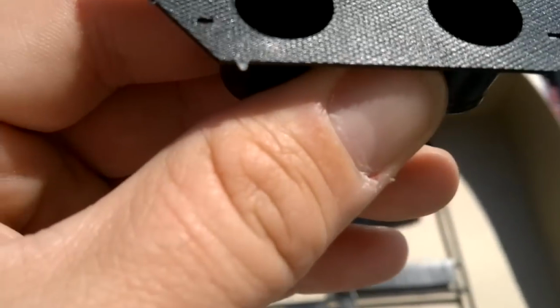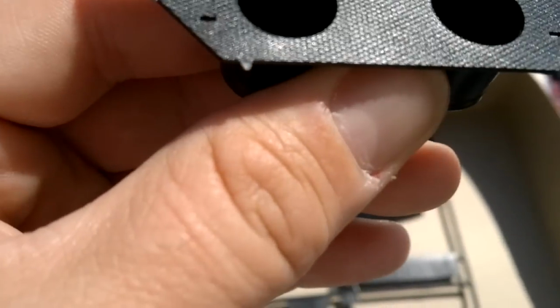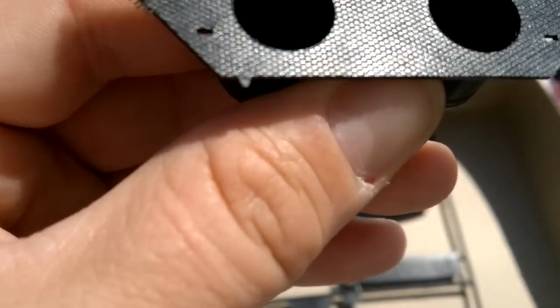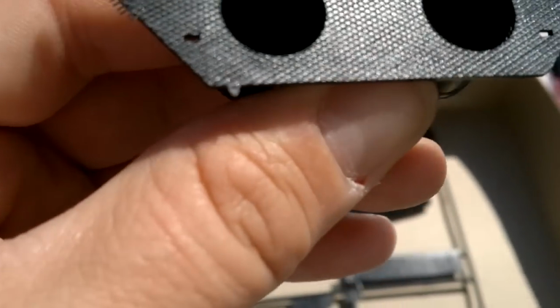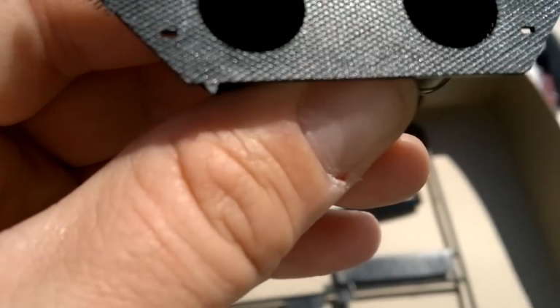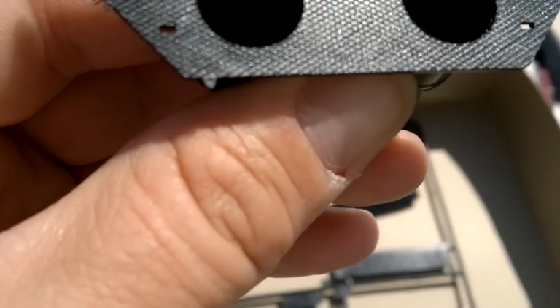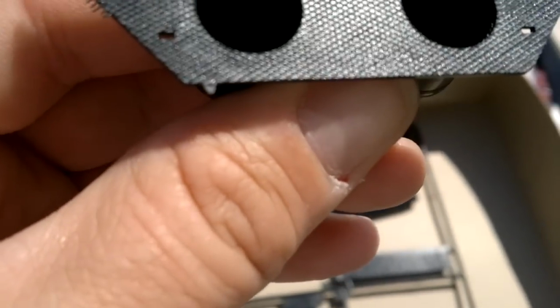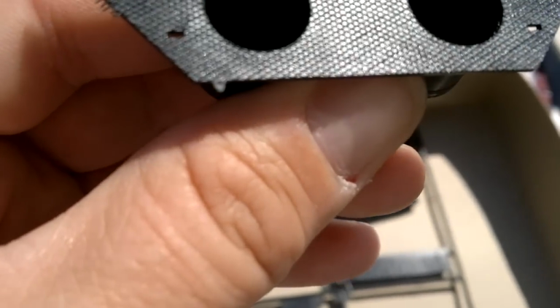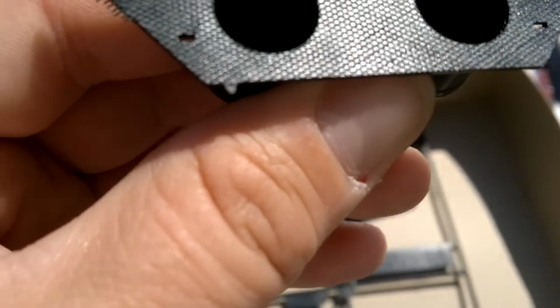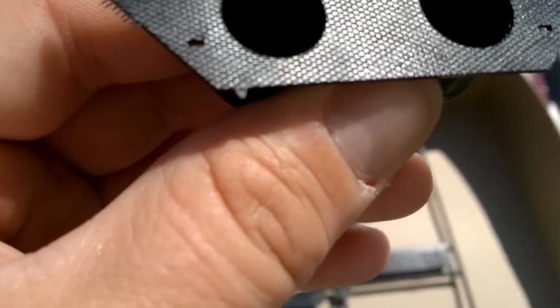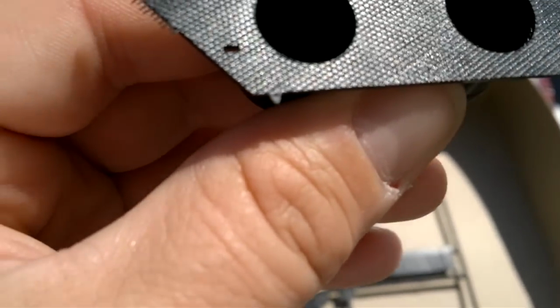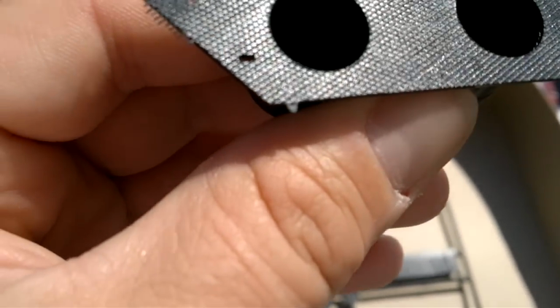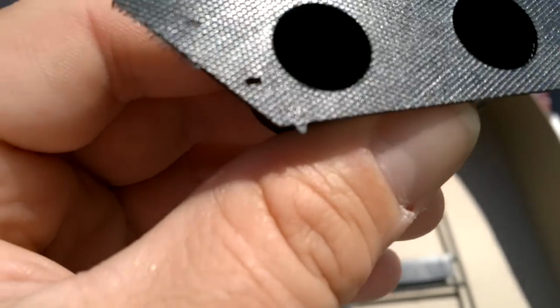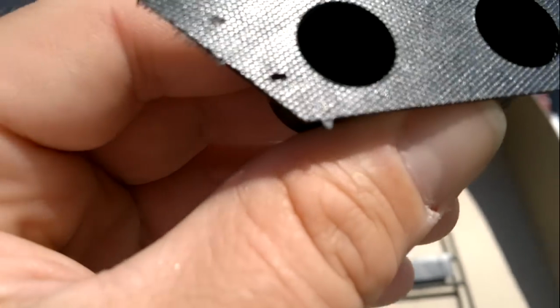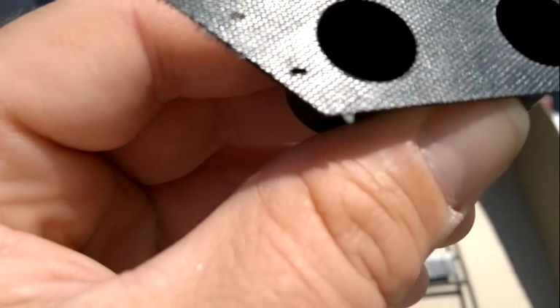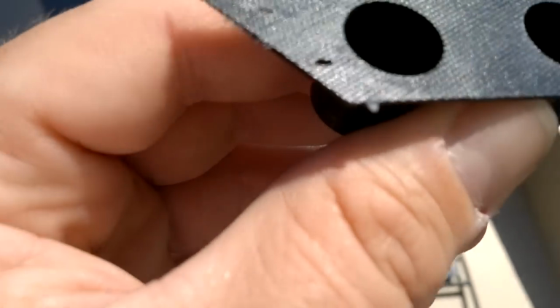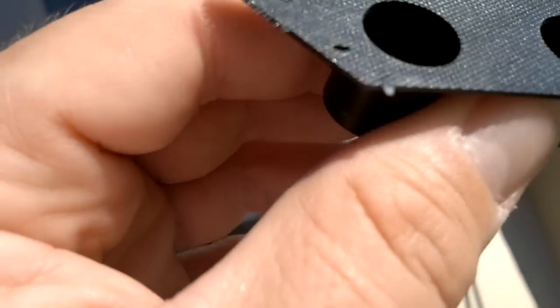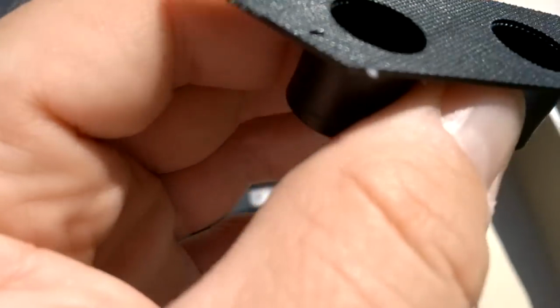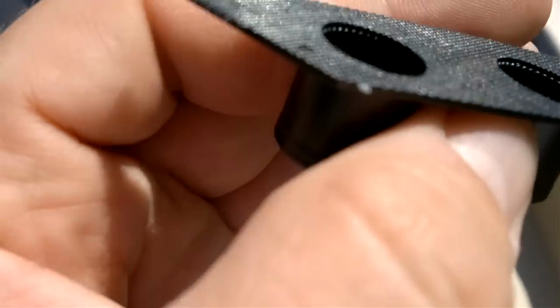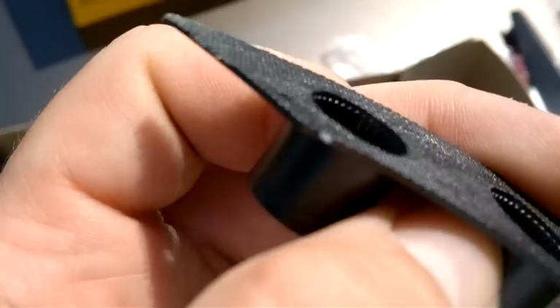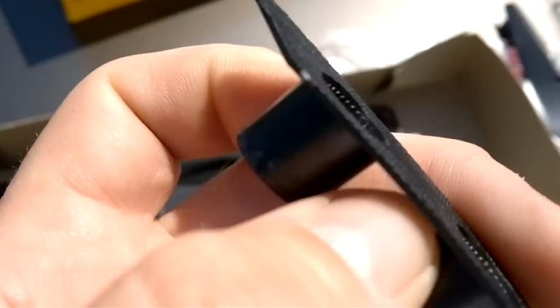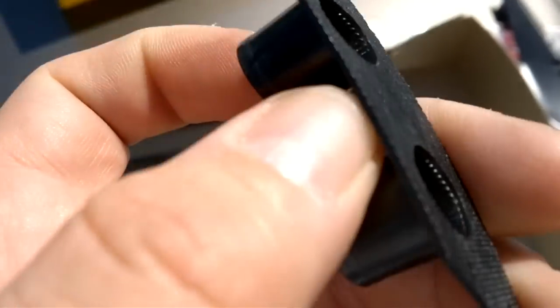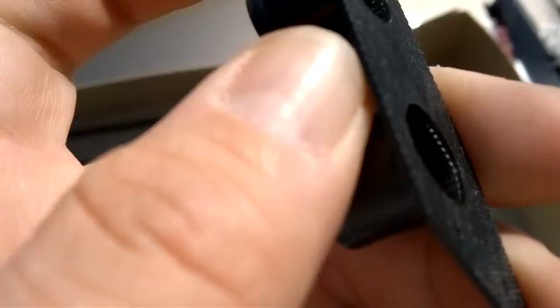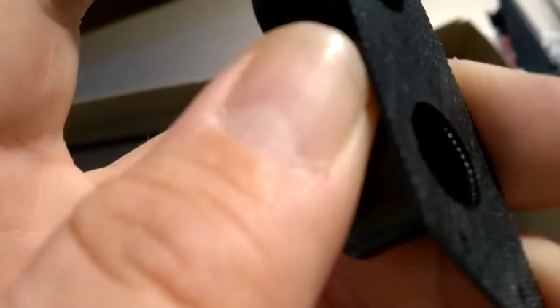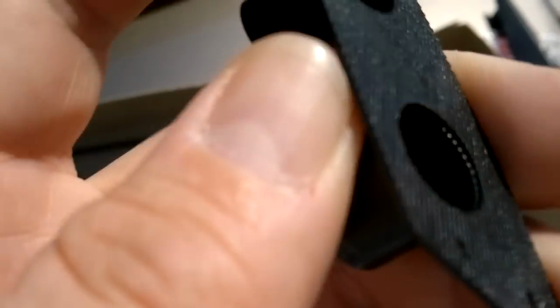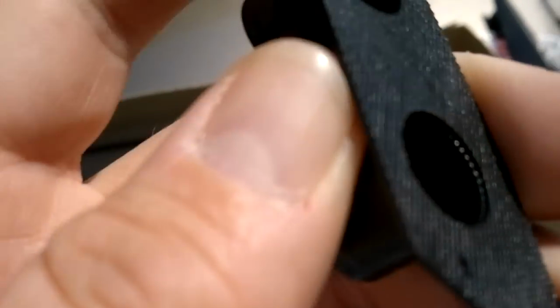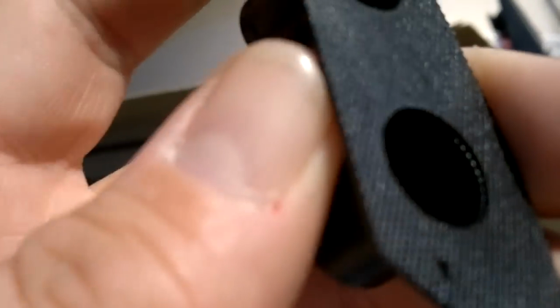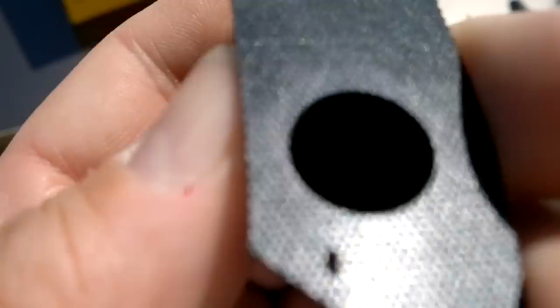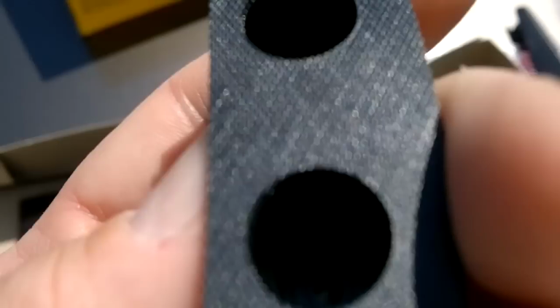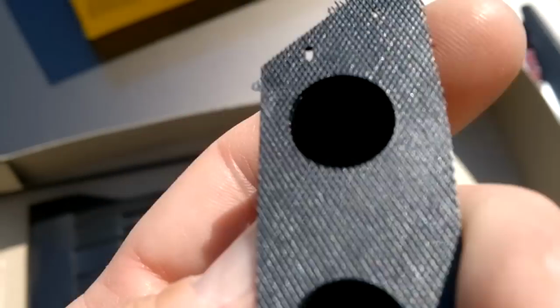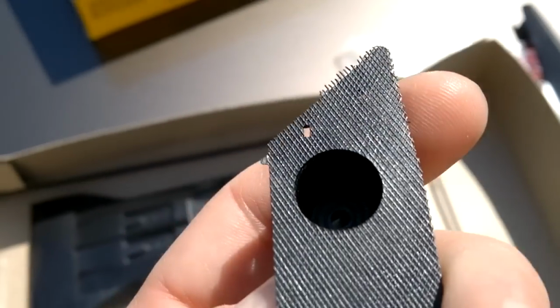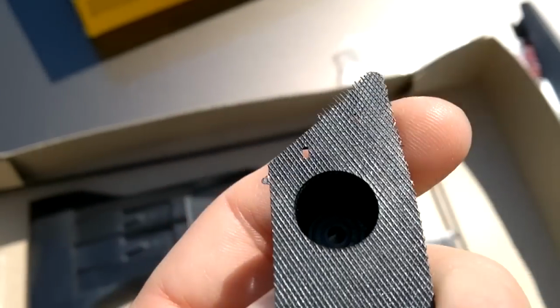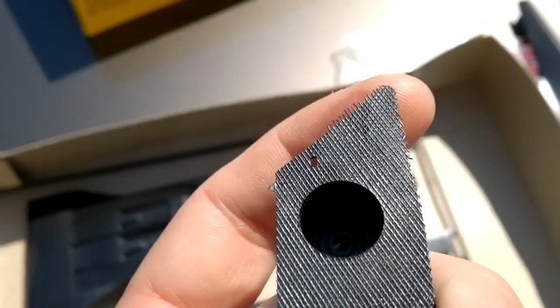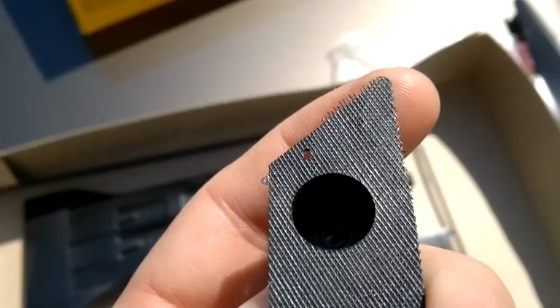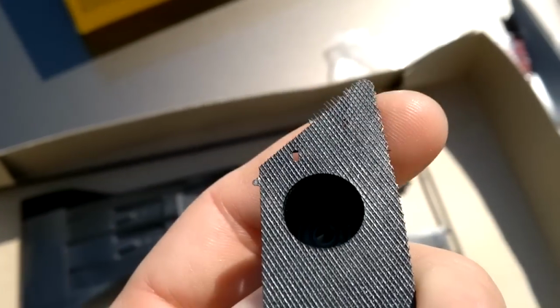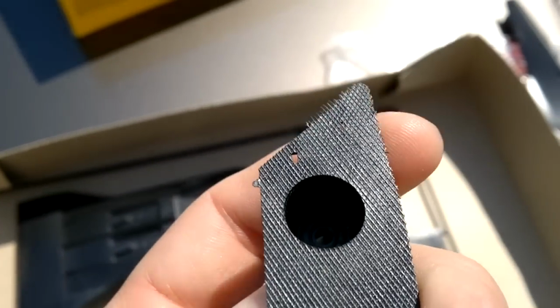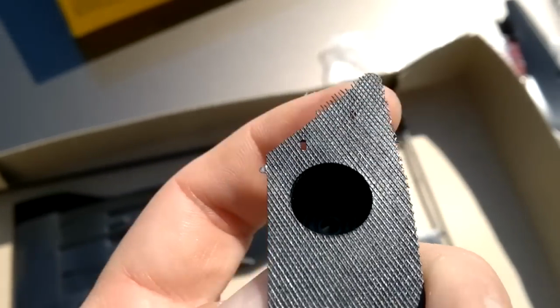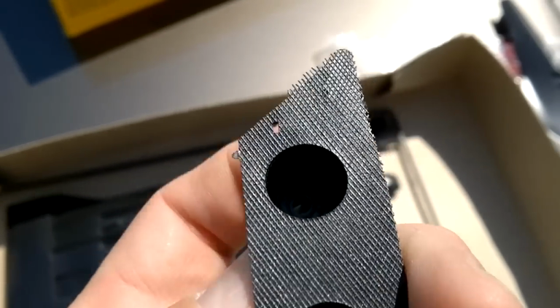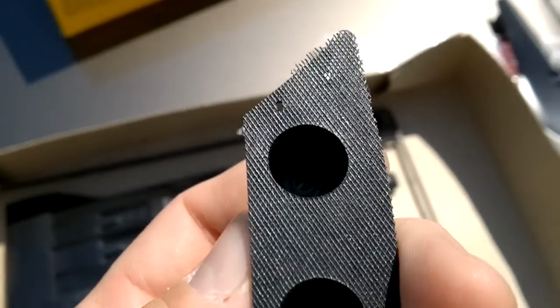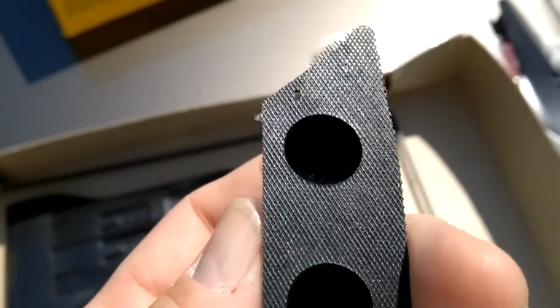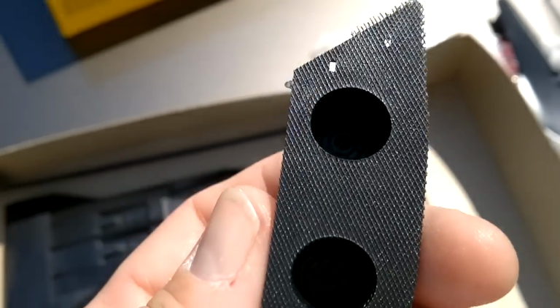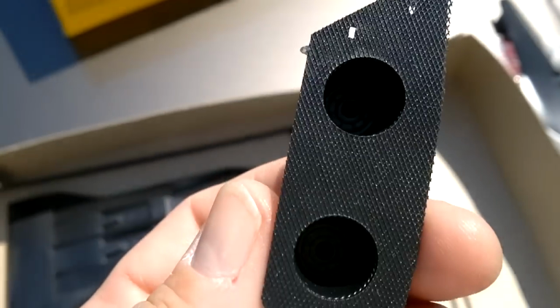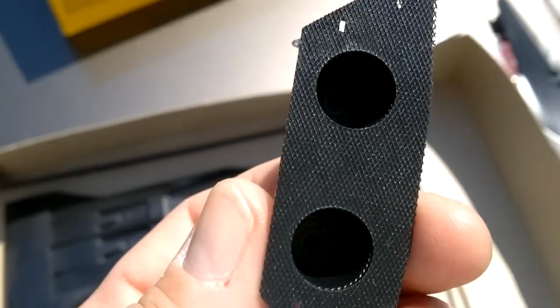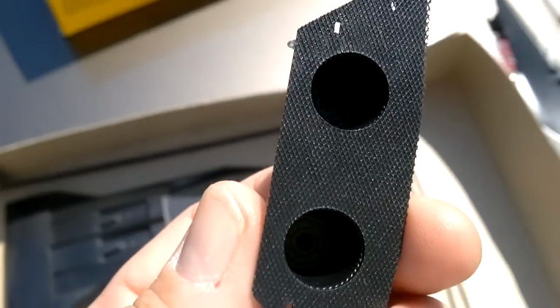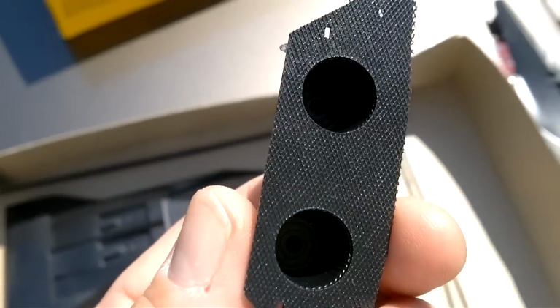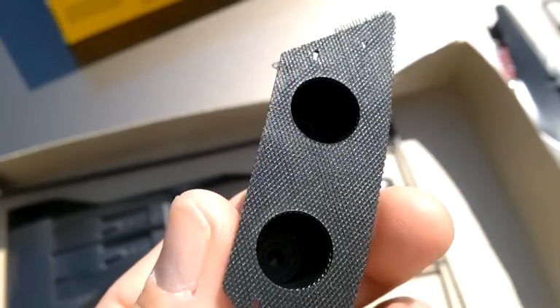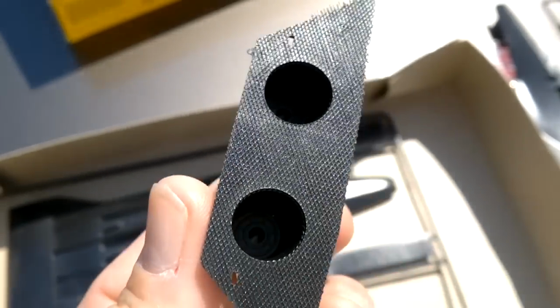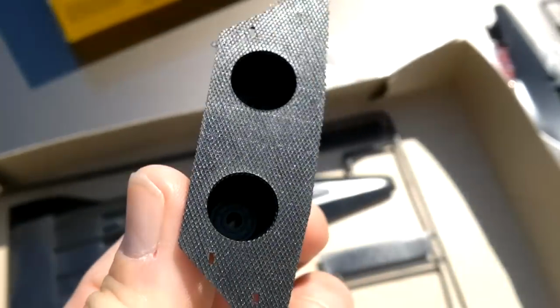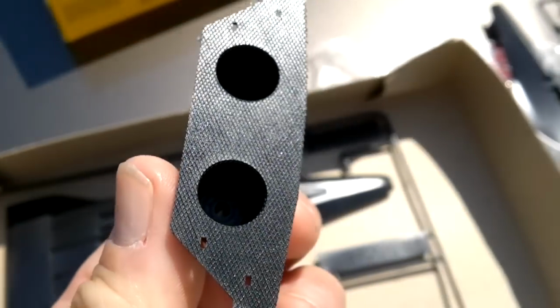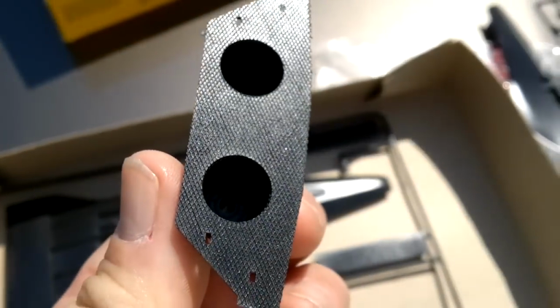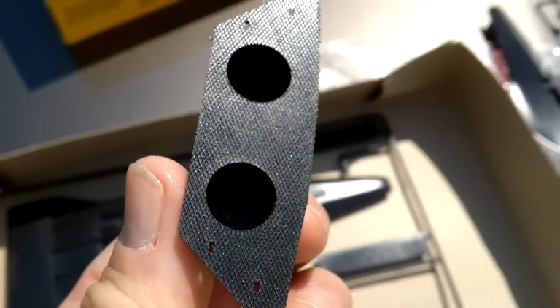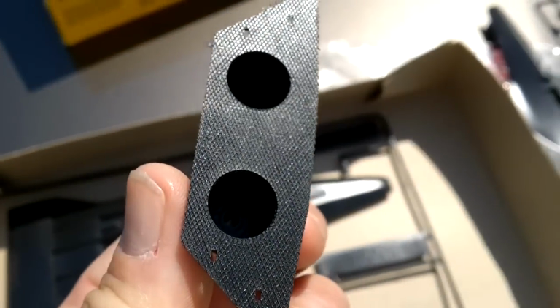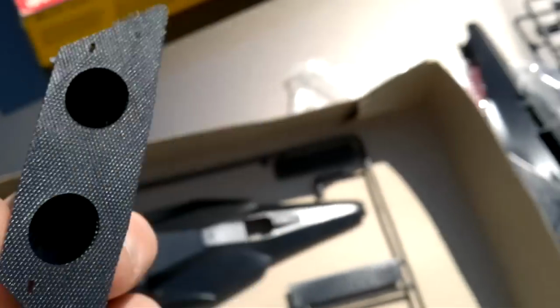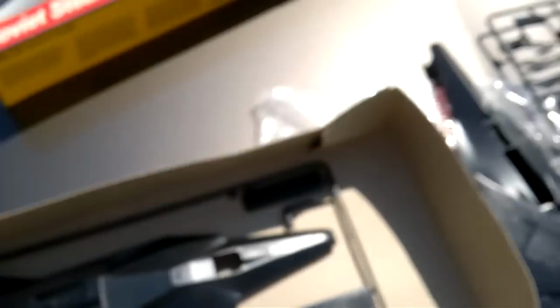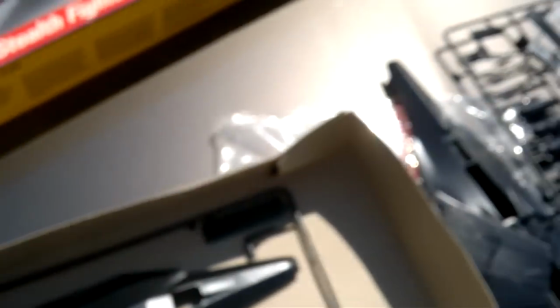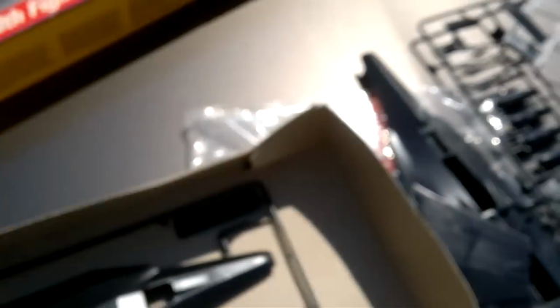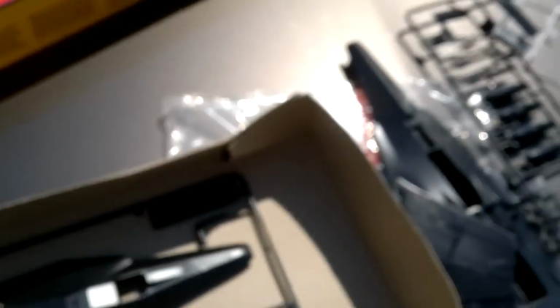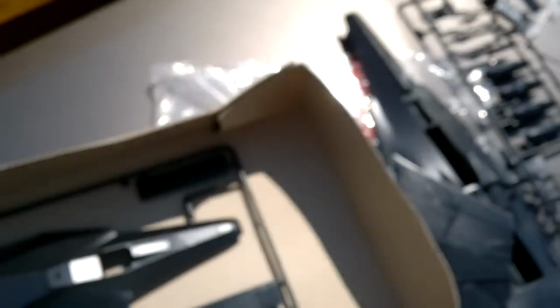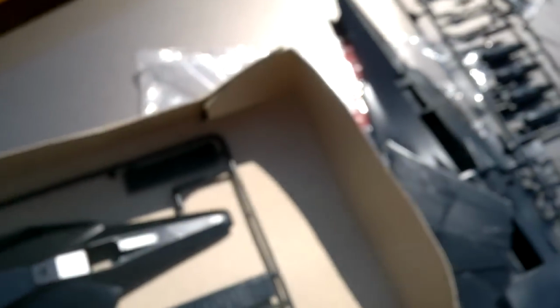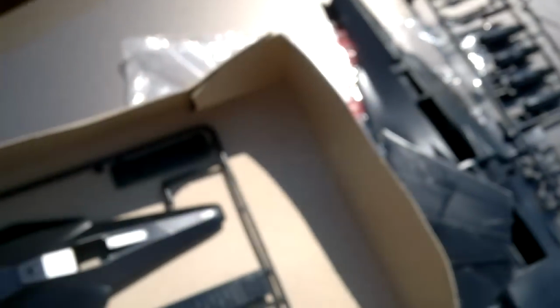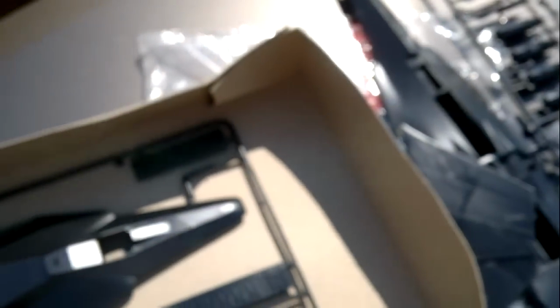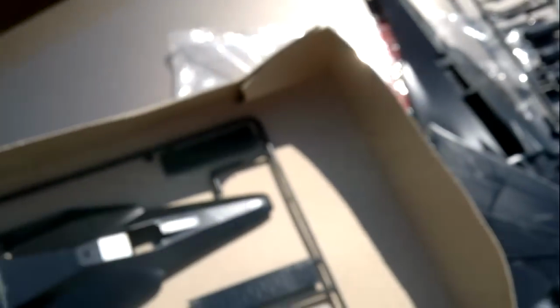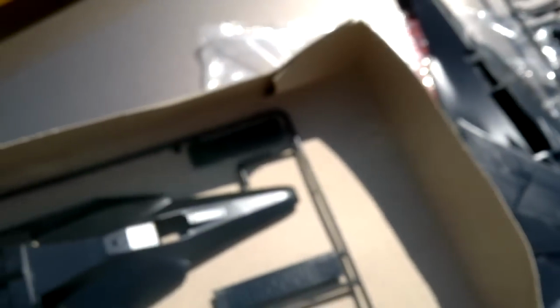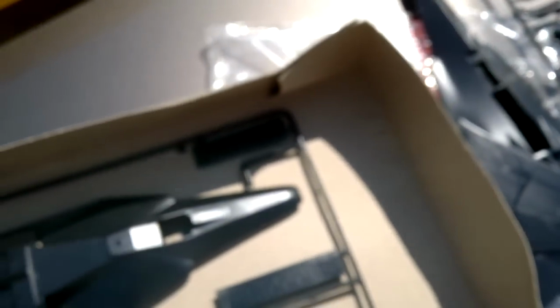Here's the rear exhaust piece. You can see some basic detail on there — mesh type. Not bad. There's a lot of flash on the ends here, but nothing — no big deal.